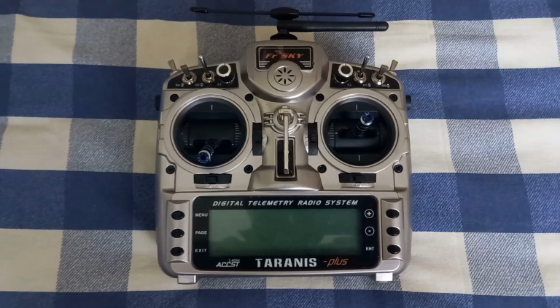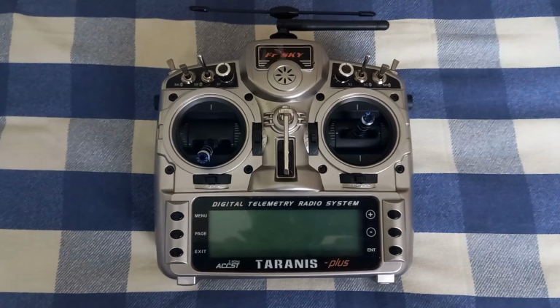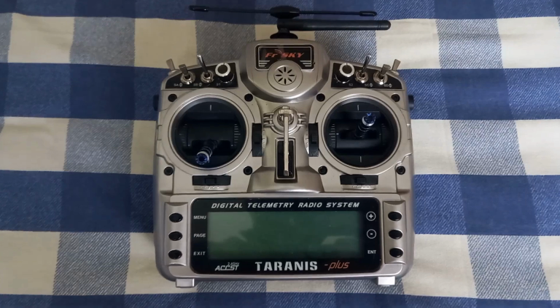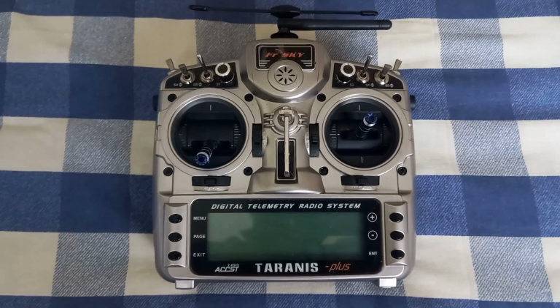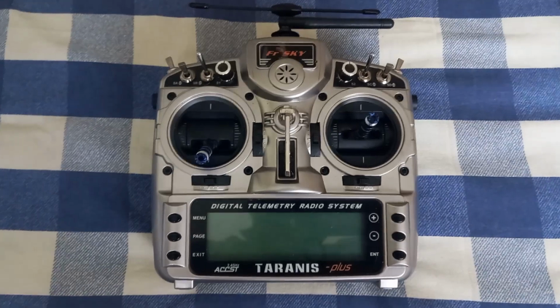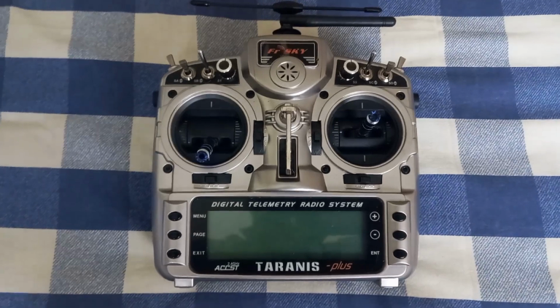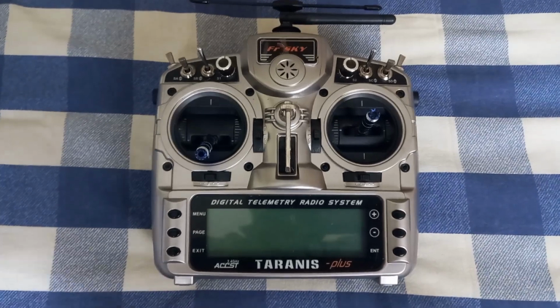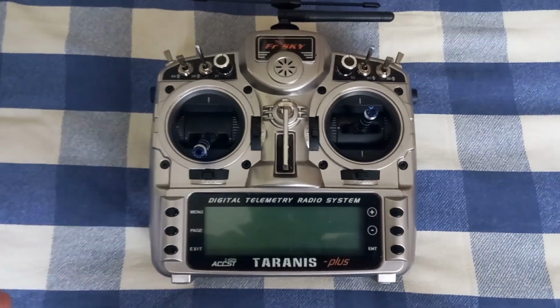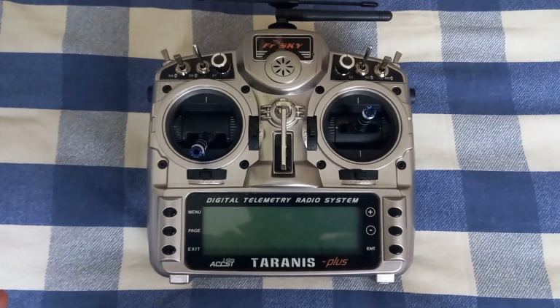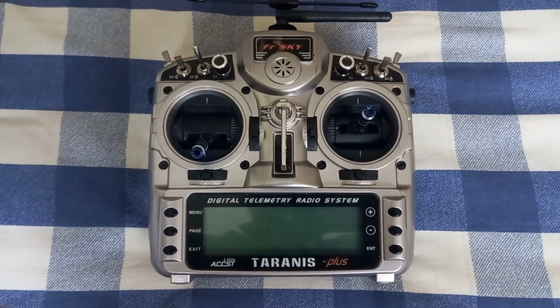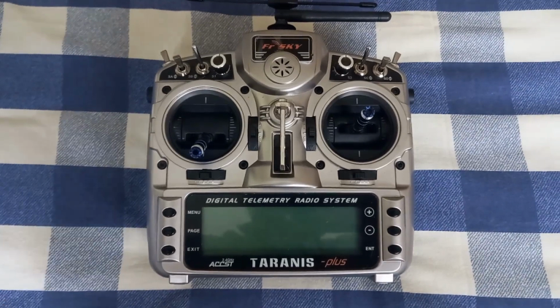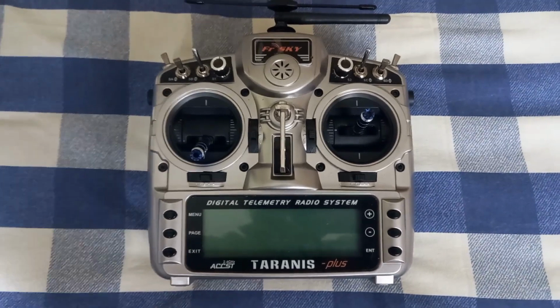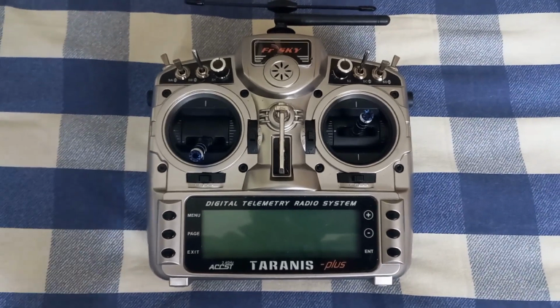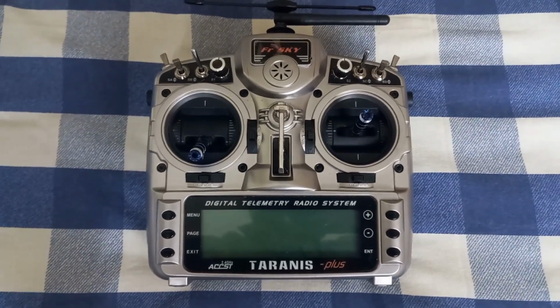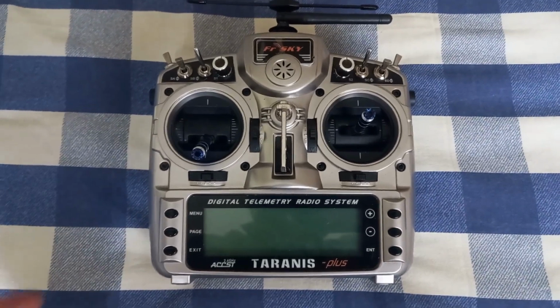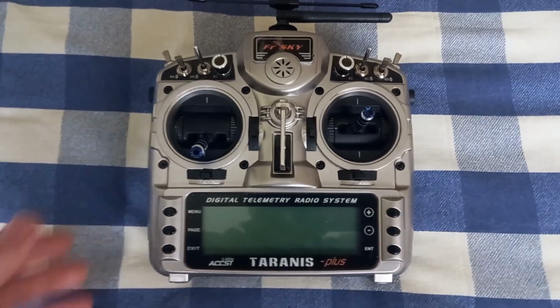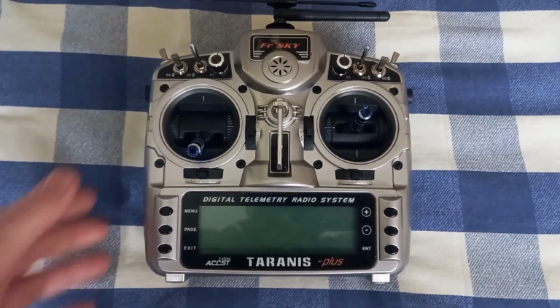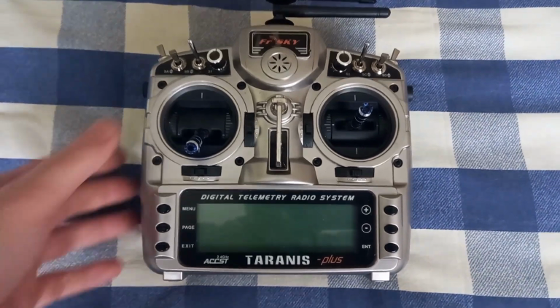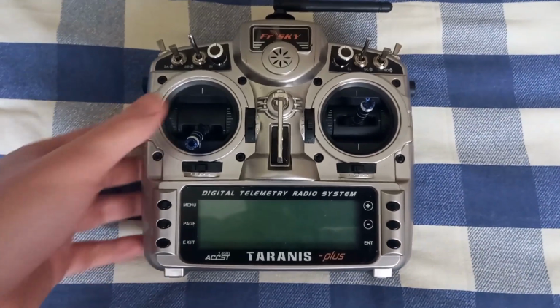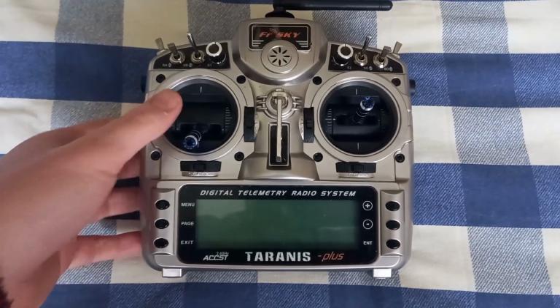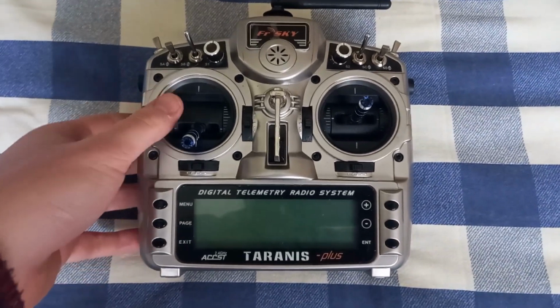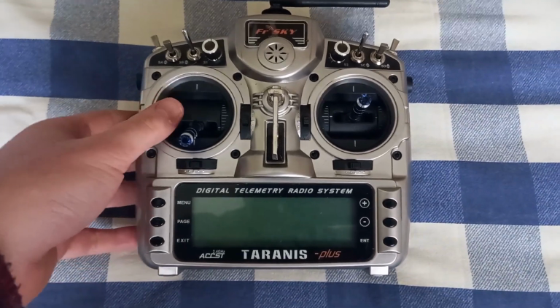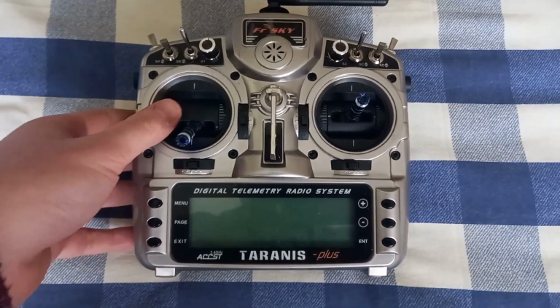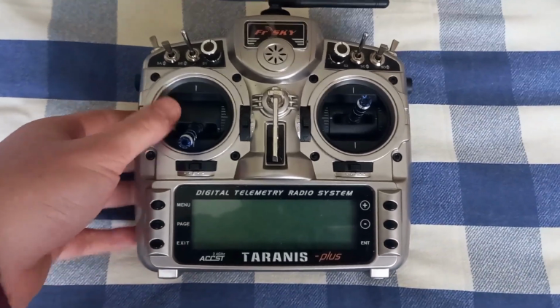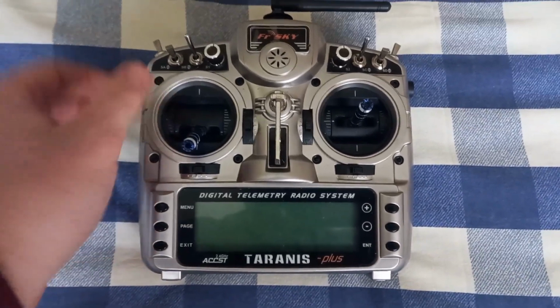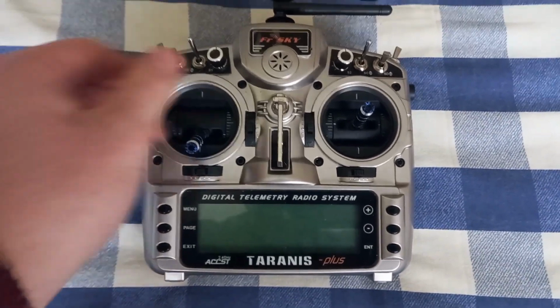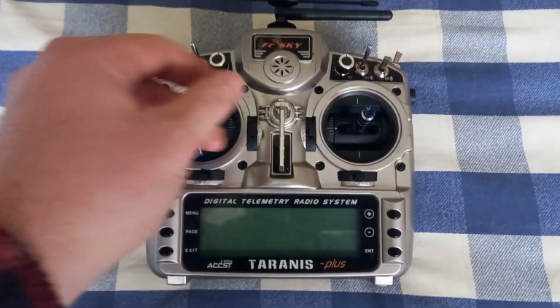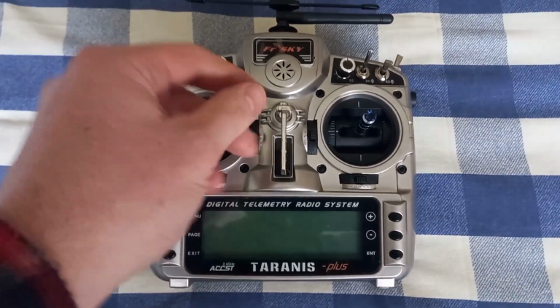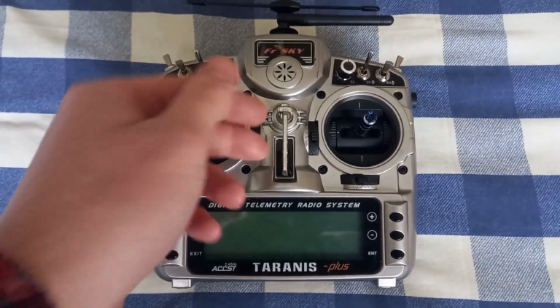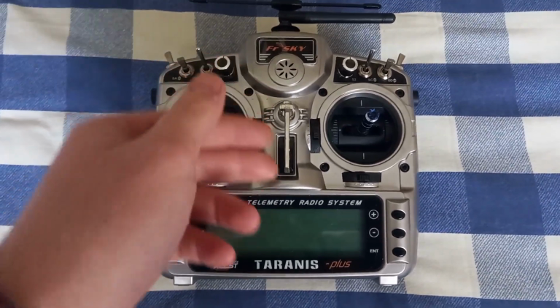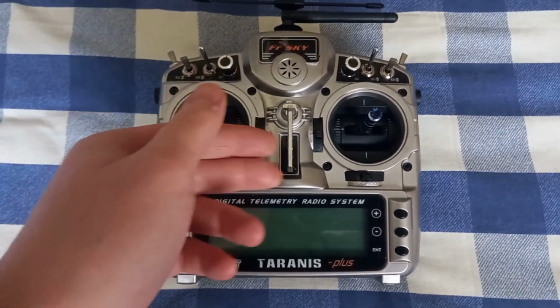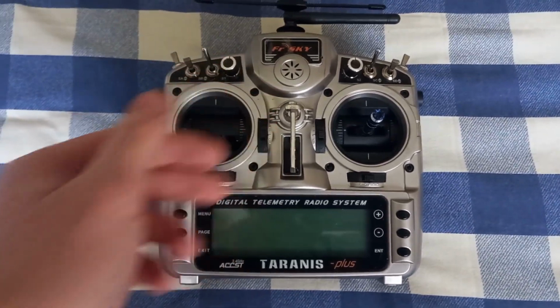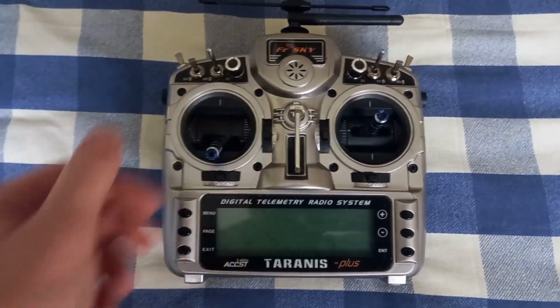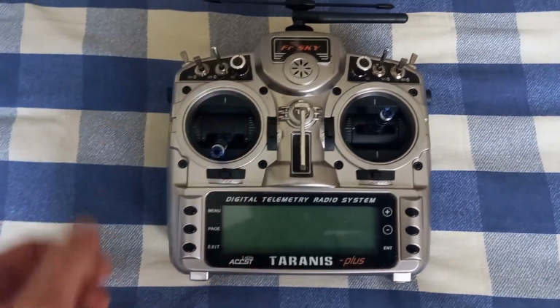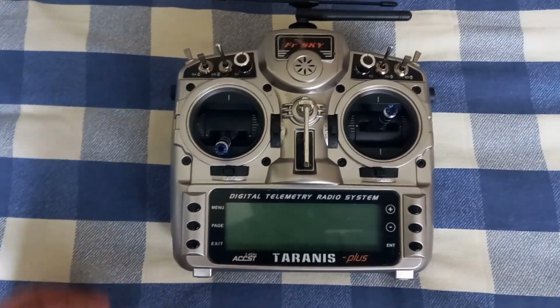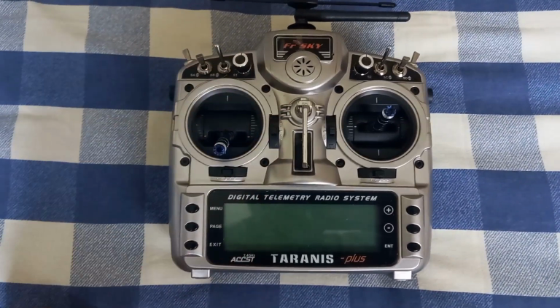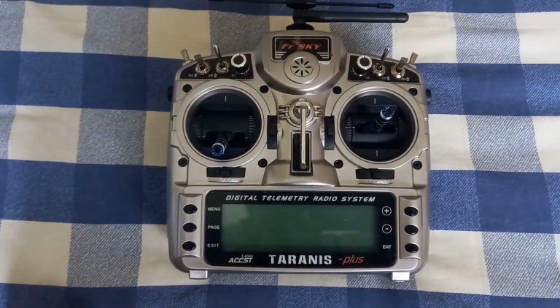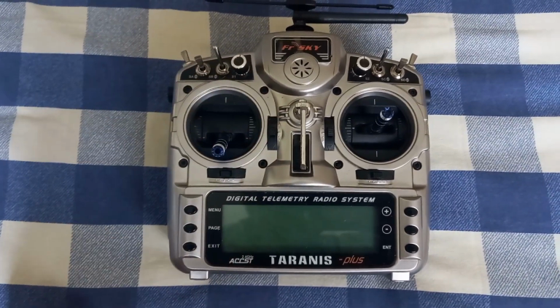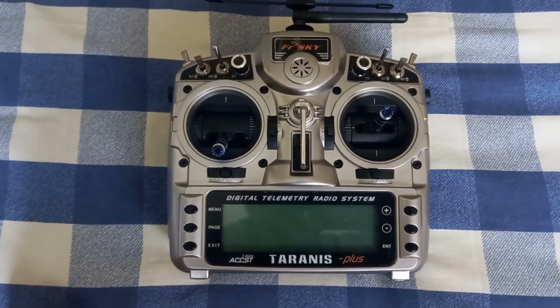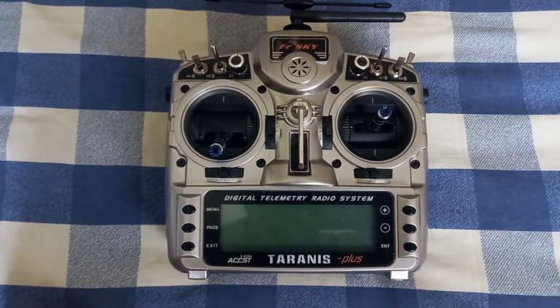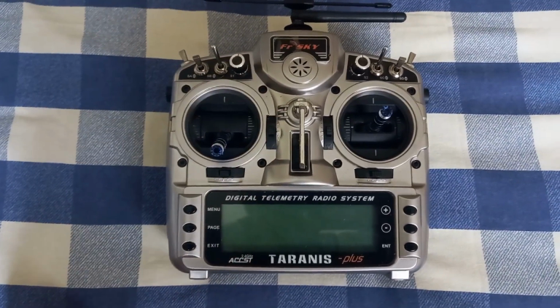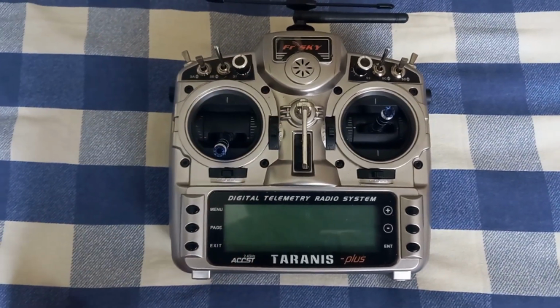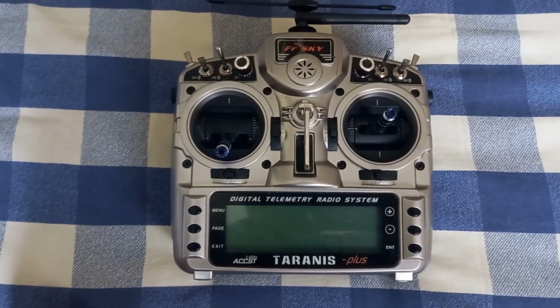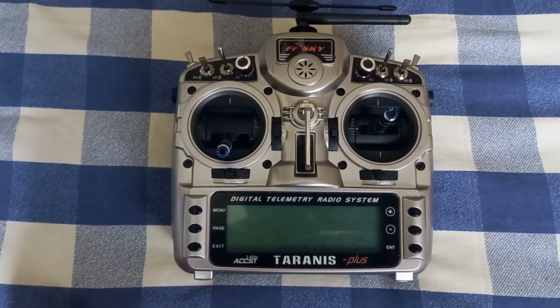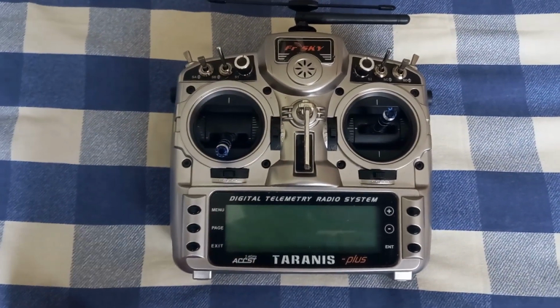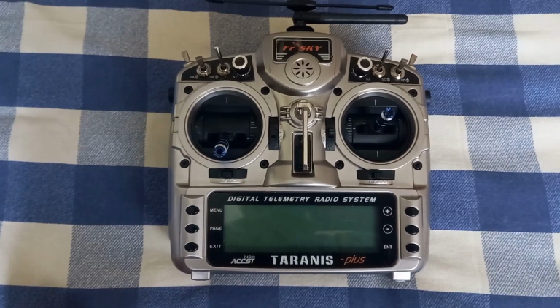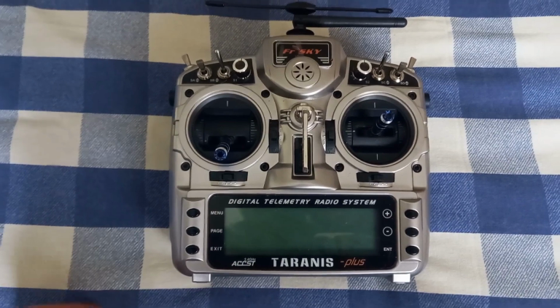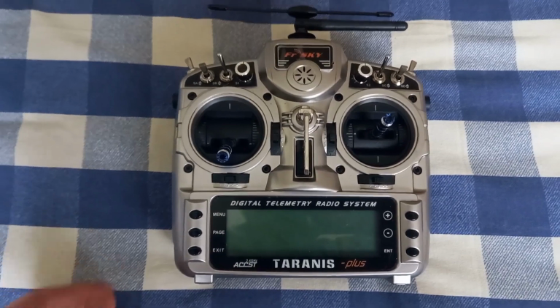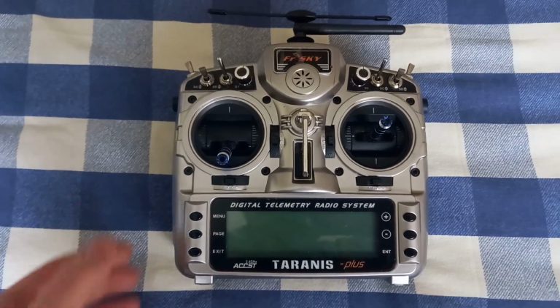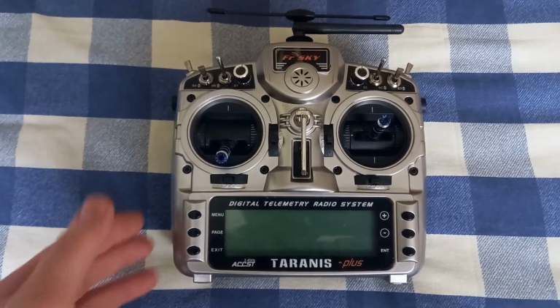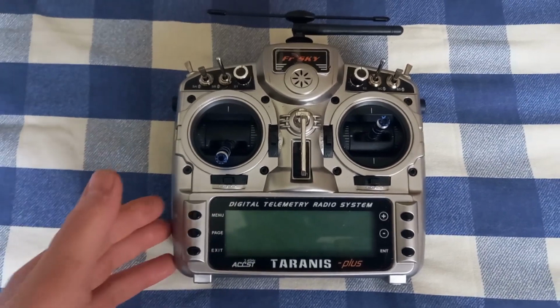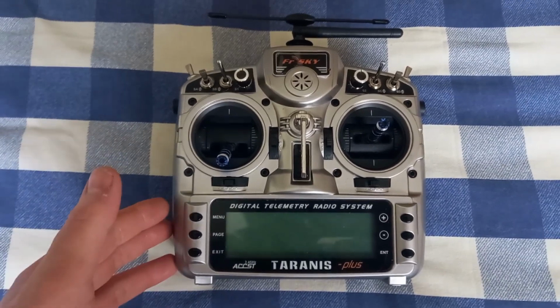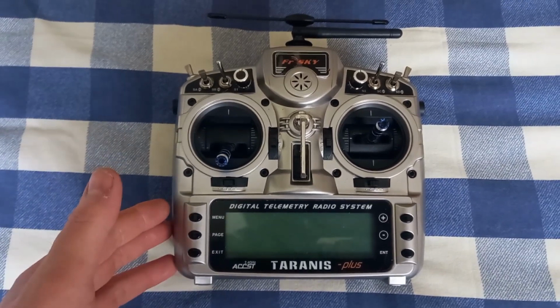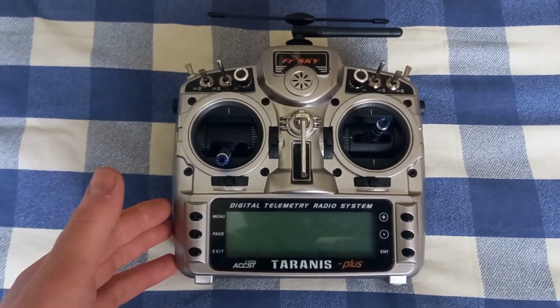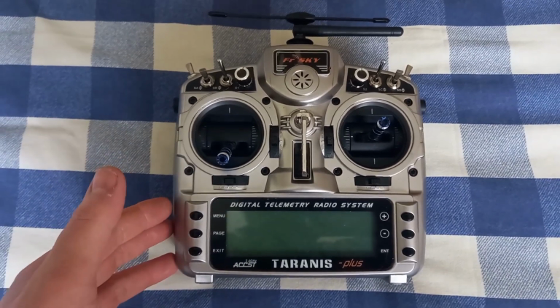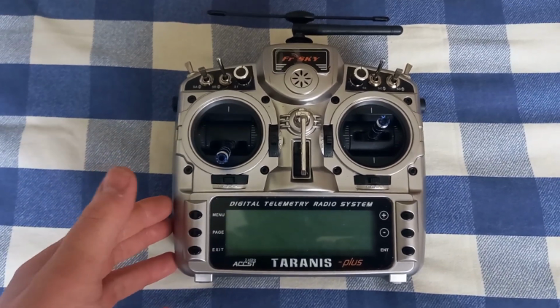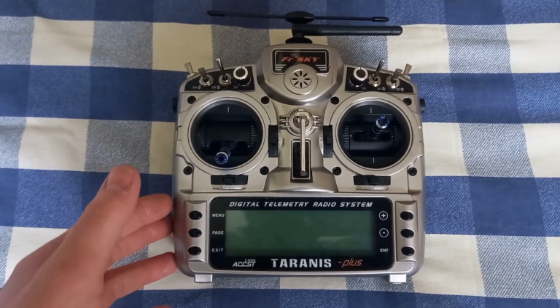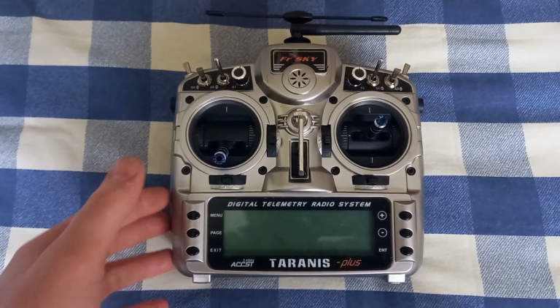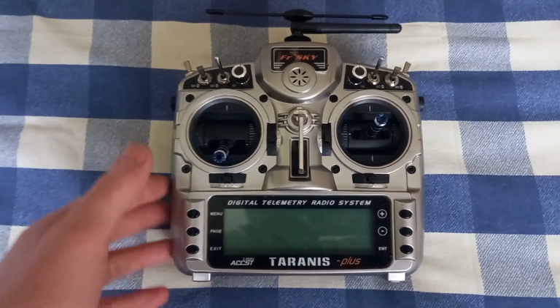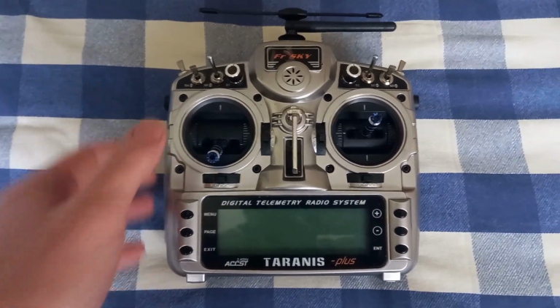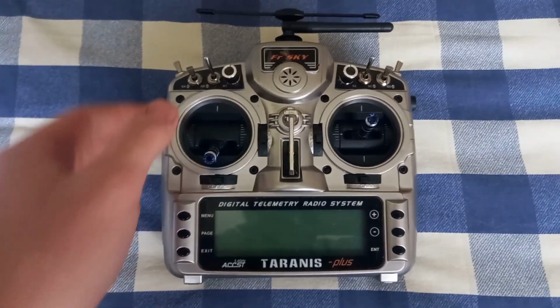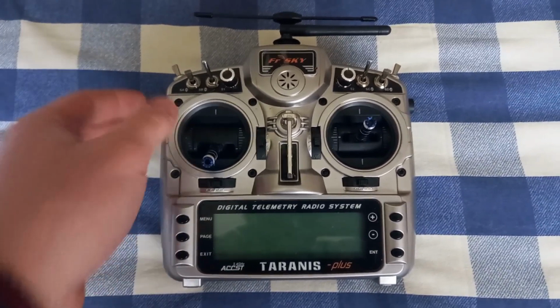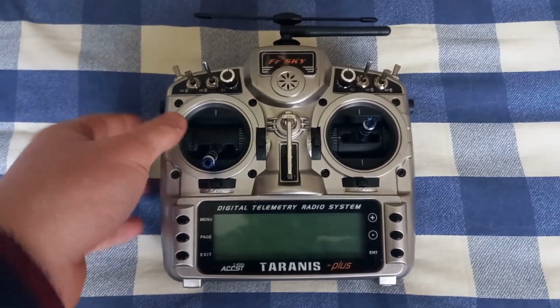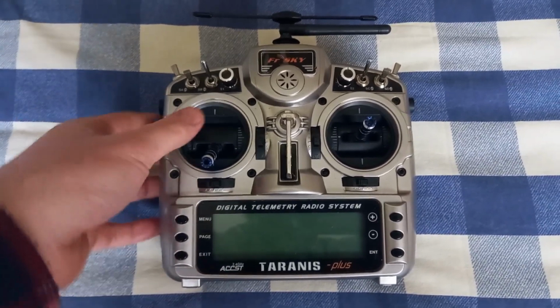Hello everyone and welcome to another video. Today I'm going to show you how I fixed the buzzing problem with the FreeSky Taranis Plus.